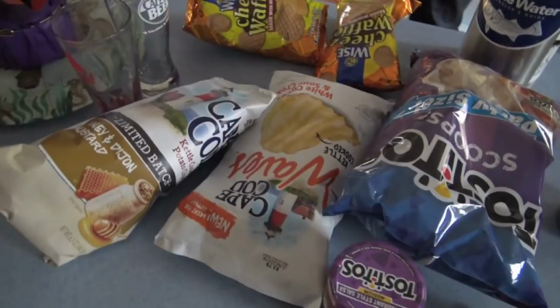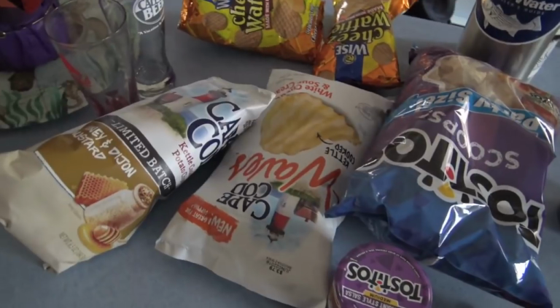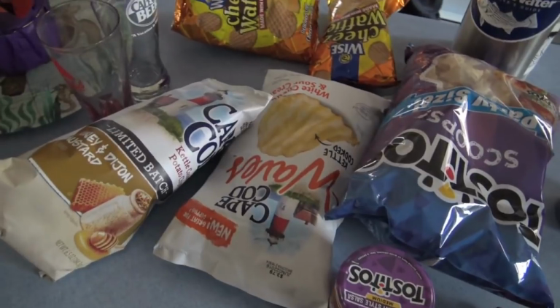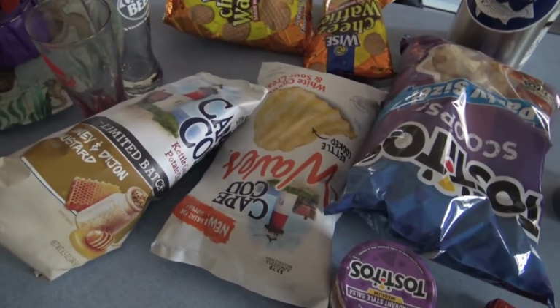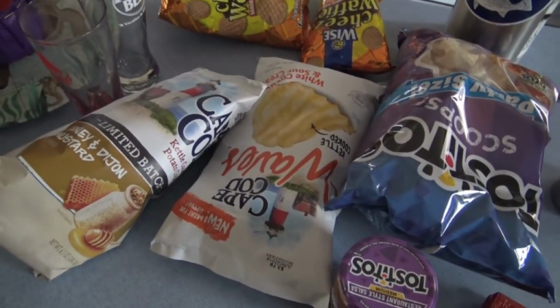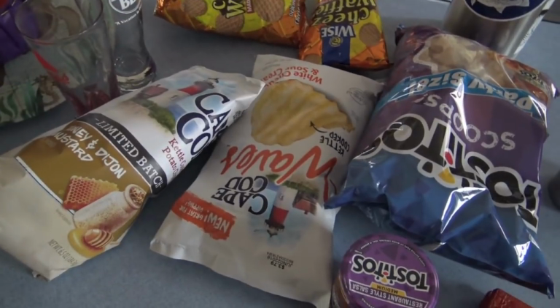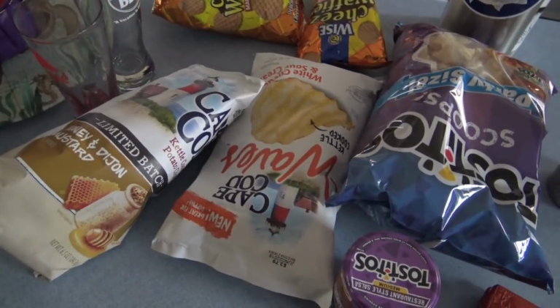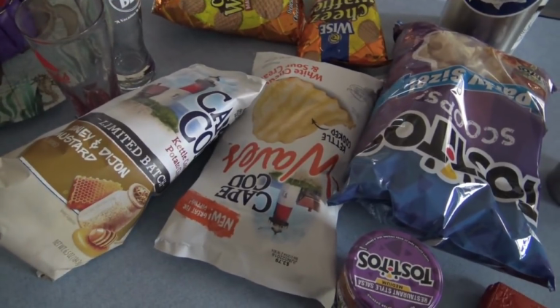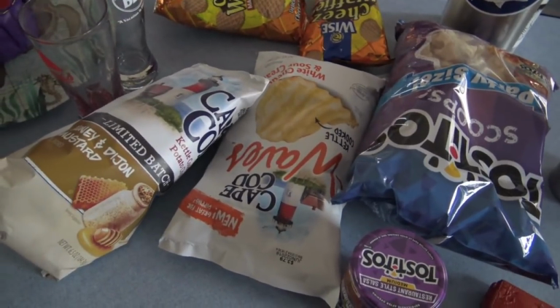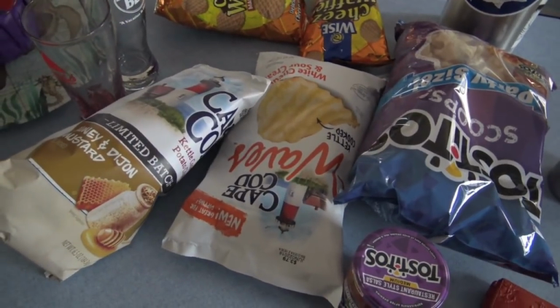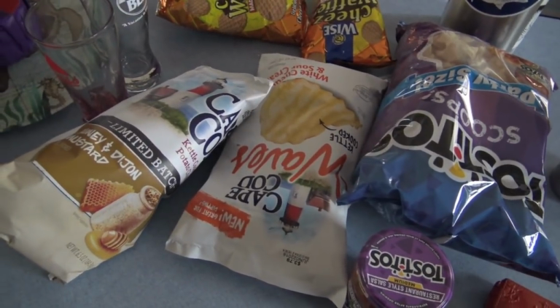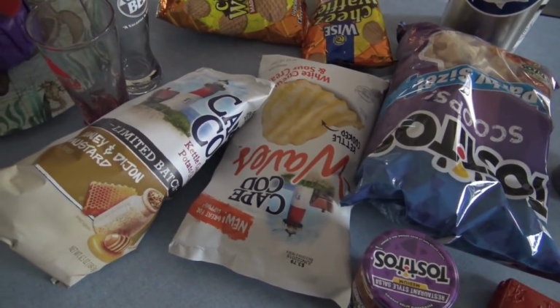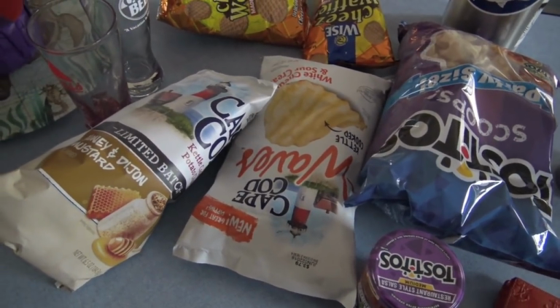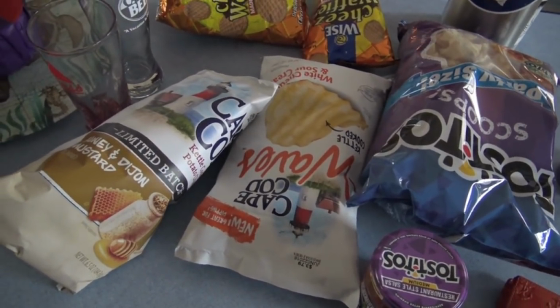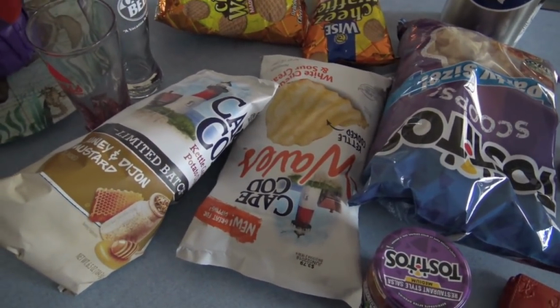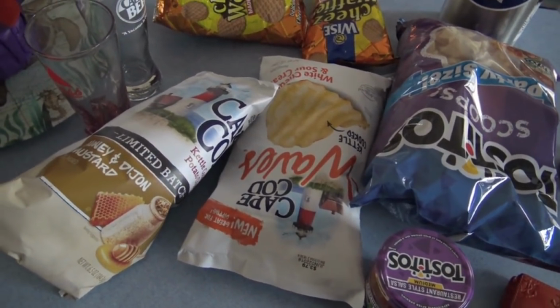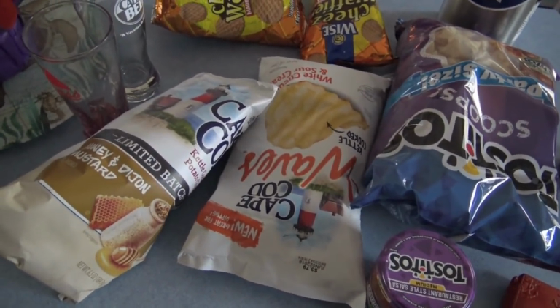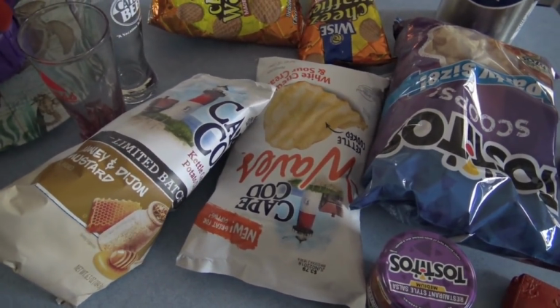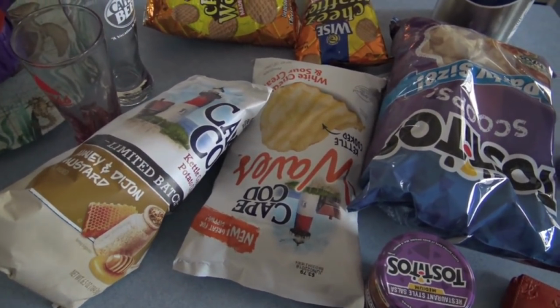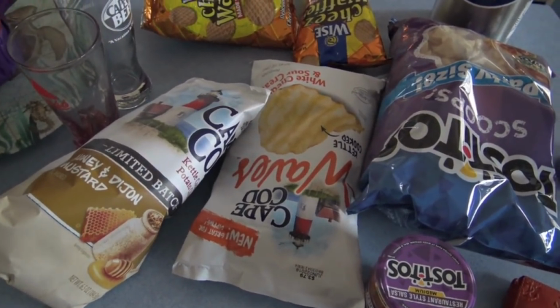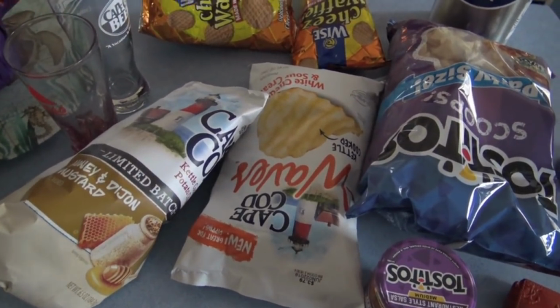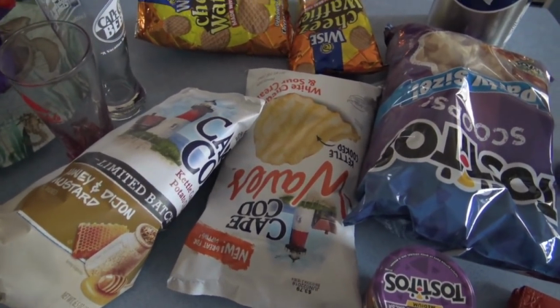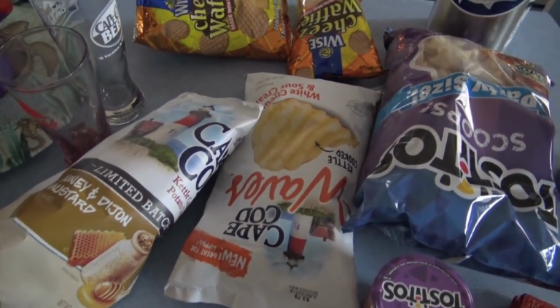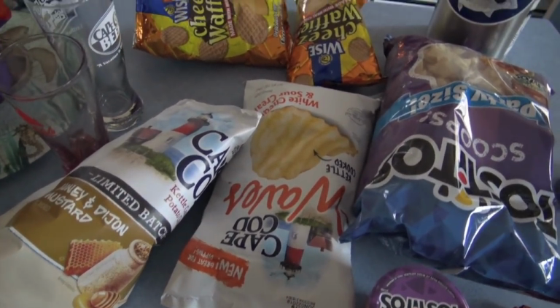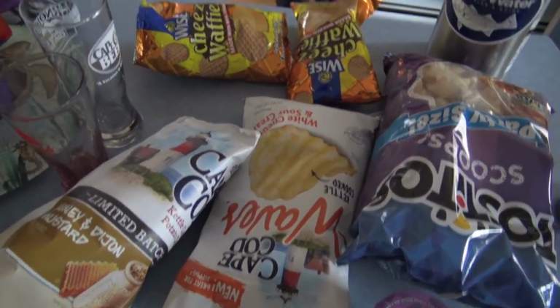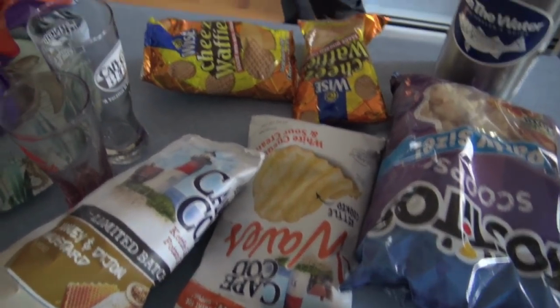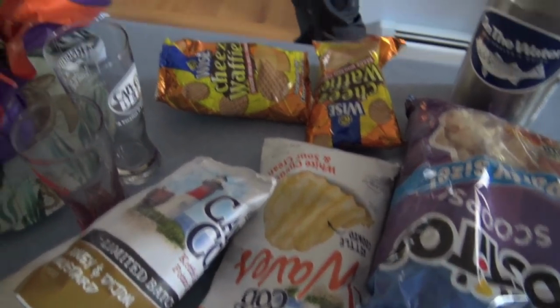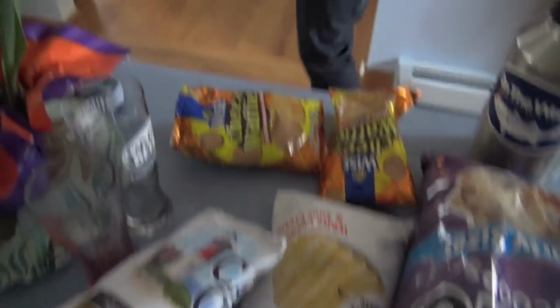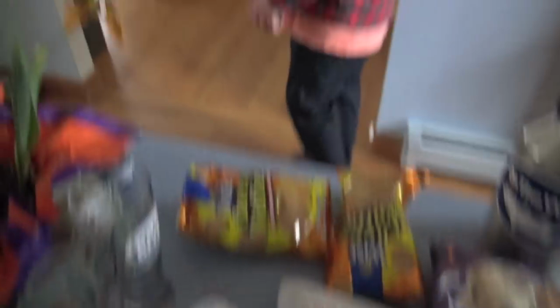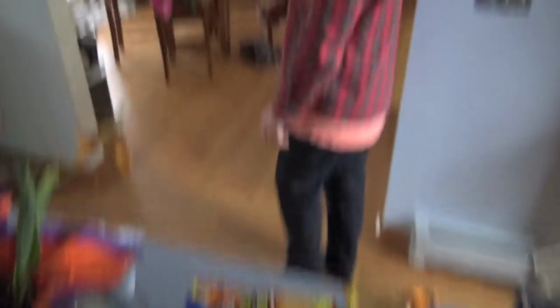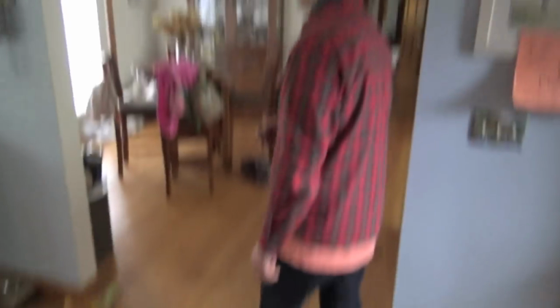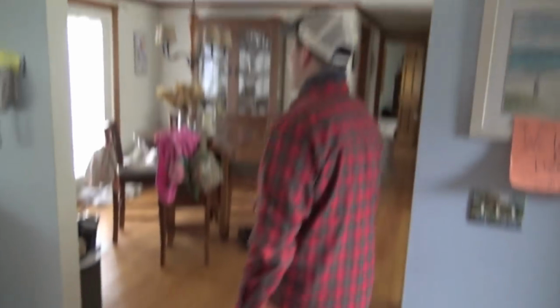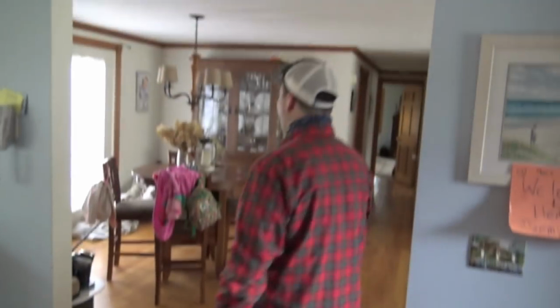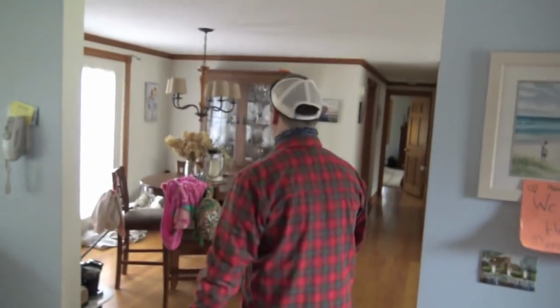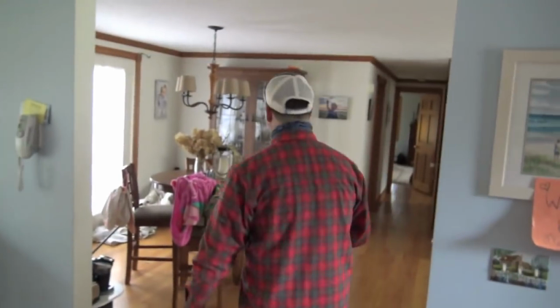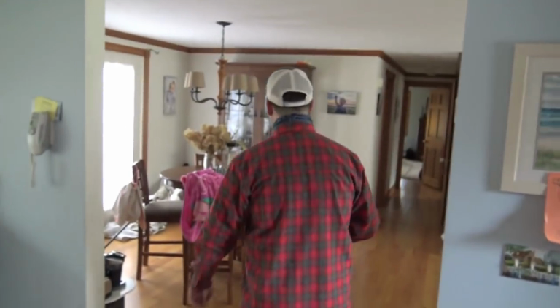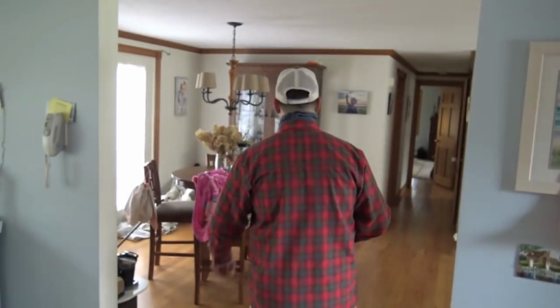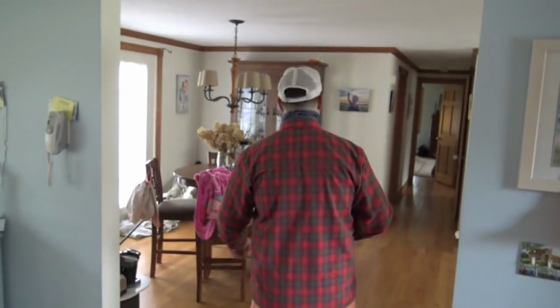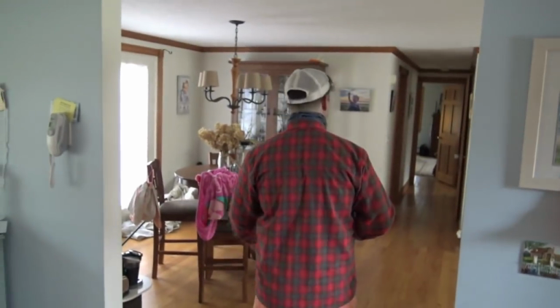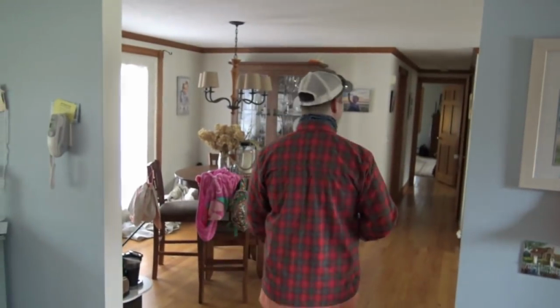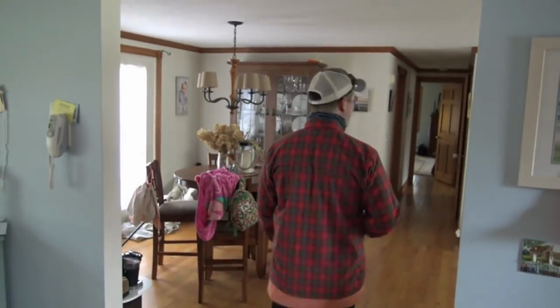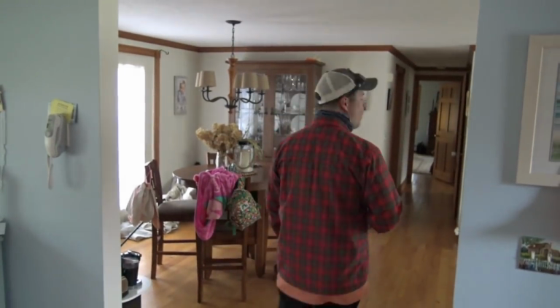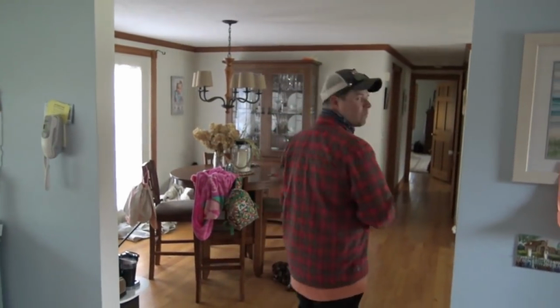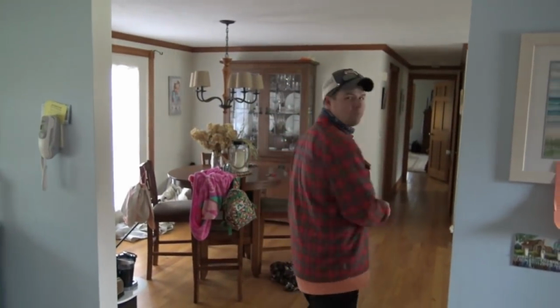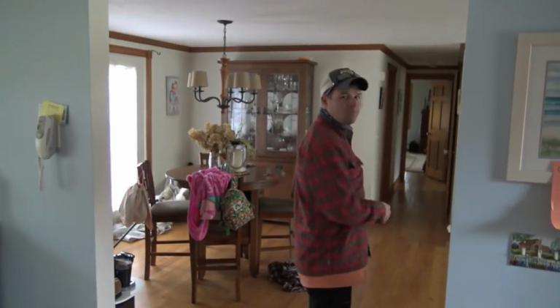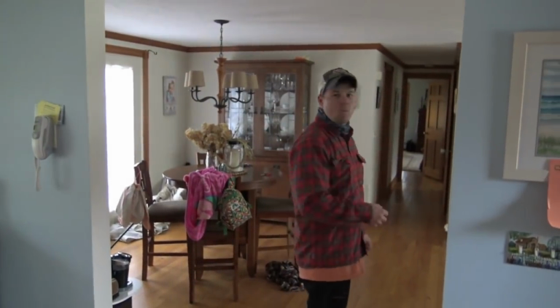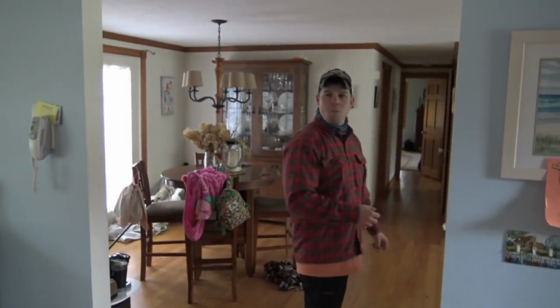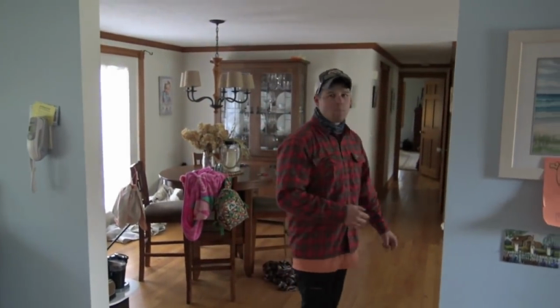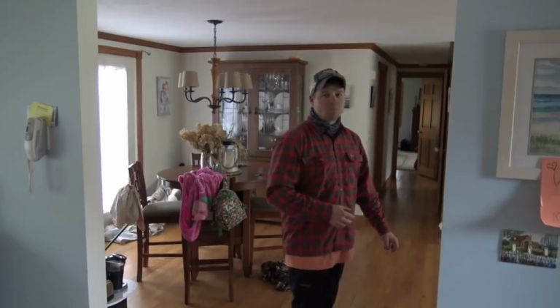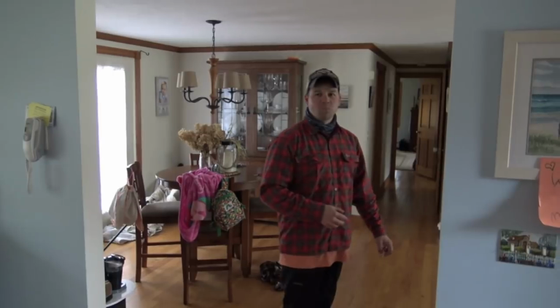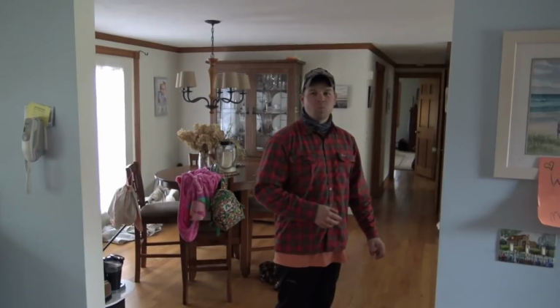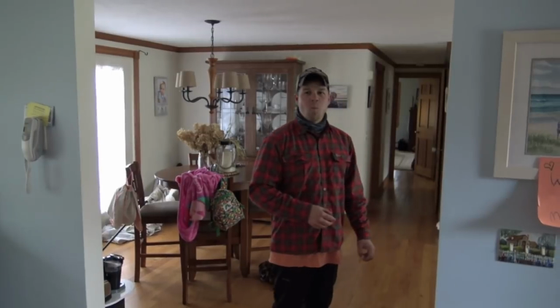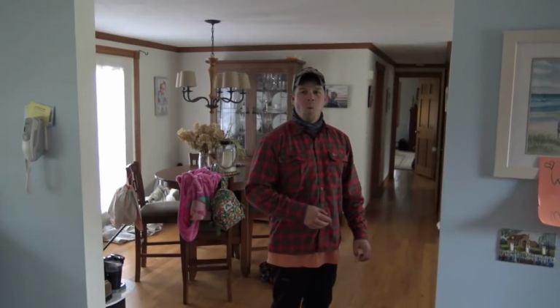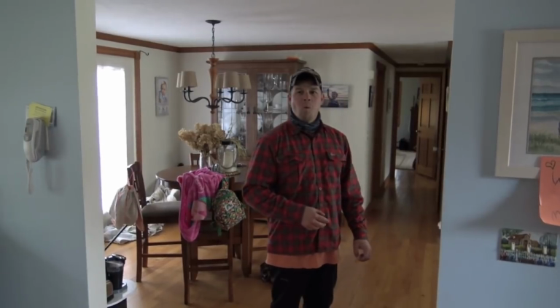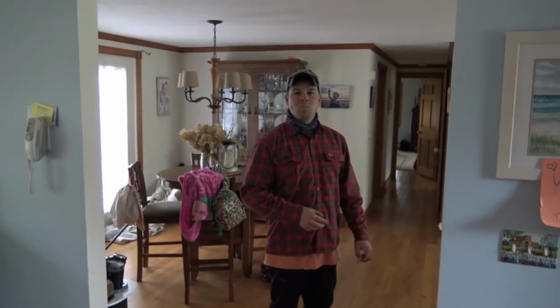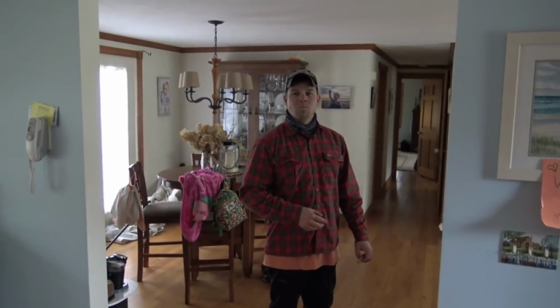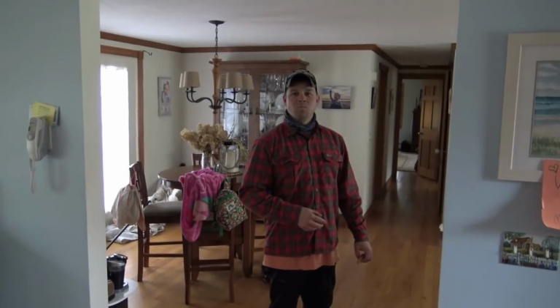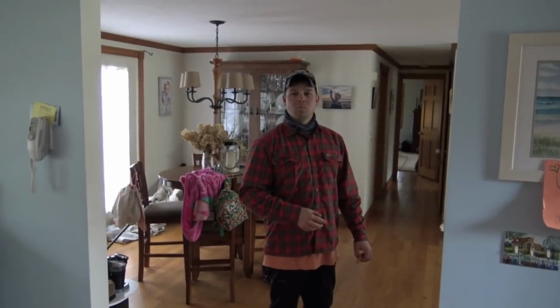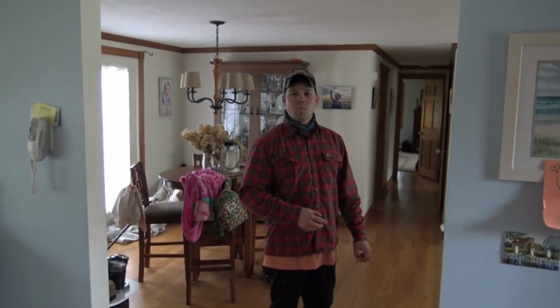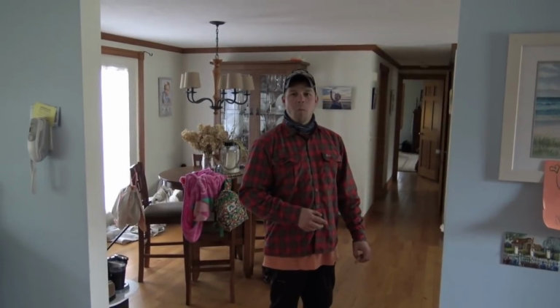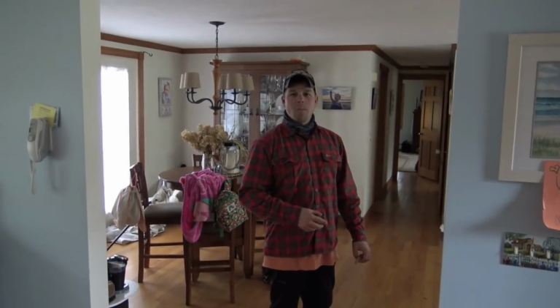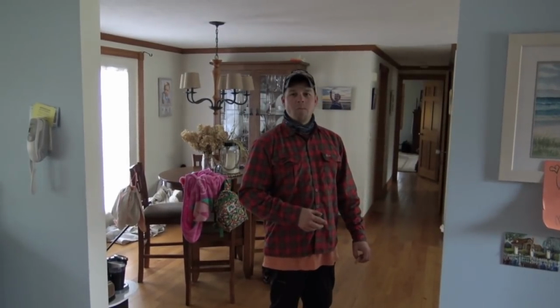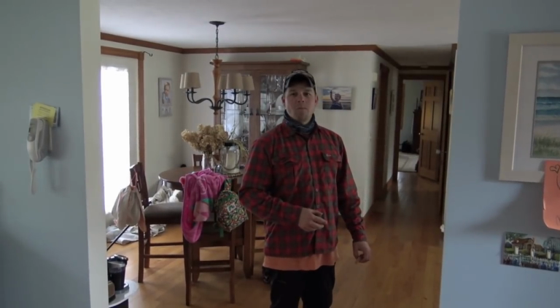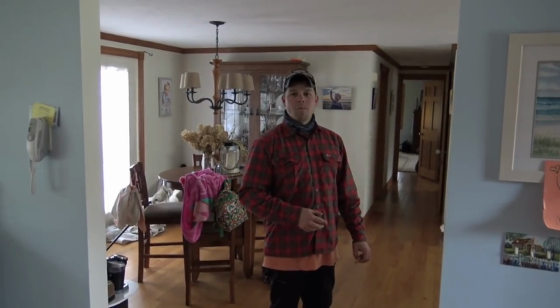We got chippies, we got chippies, we got lots of stuff to eat. You know what movie that's from? Come on man — Biodome.